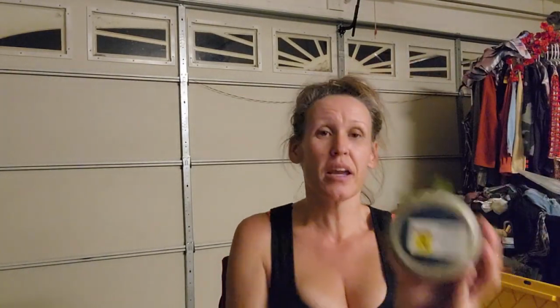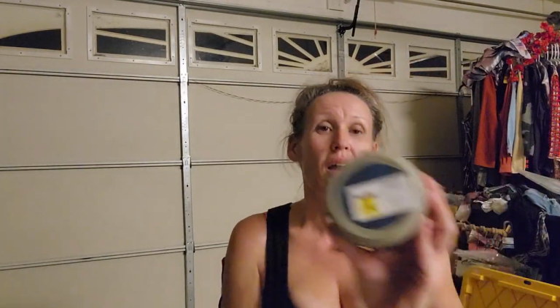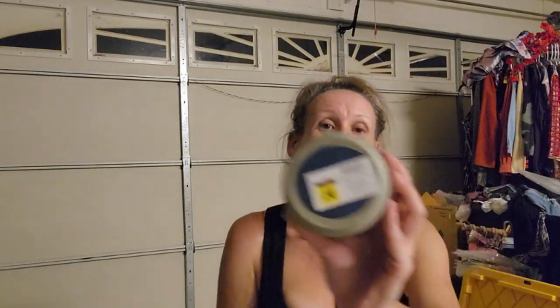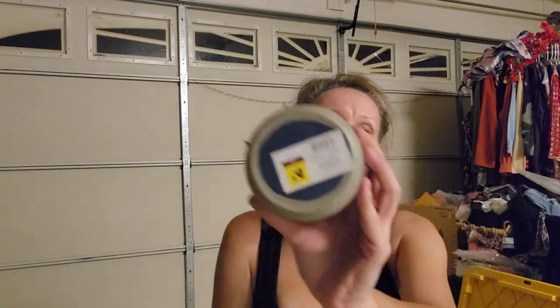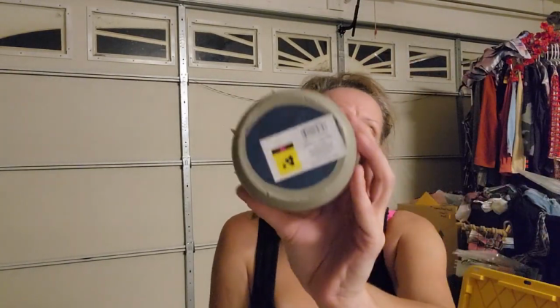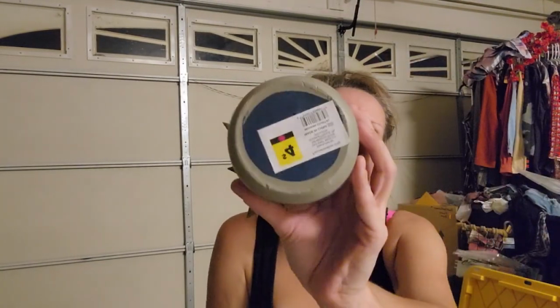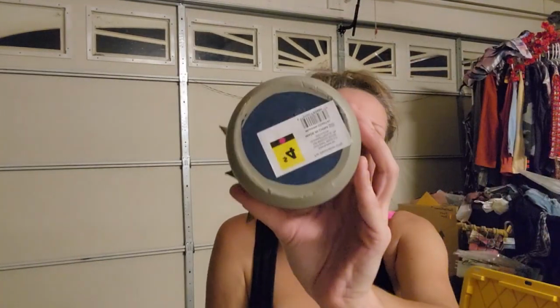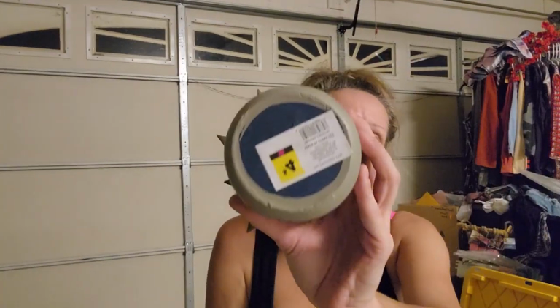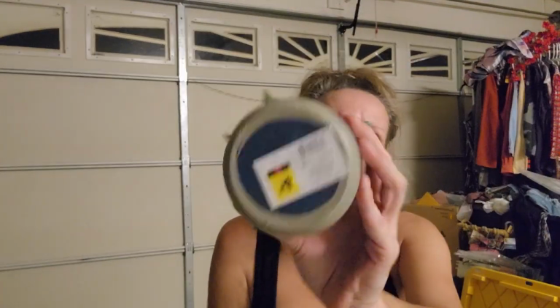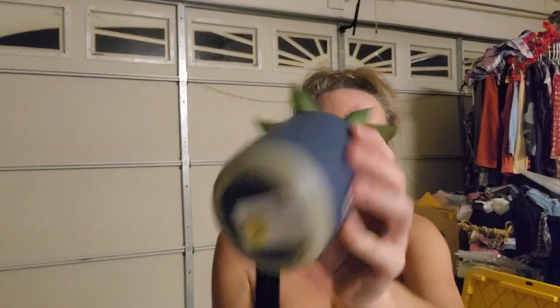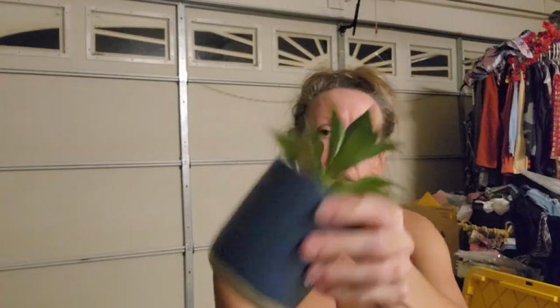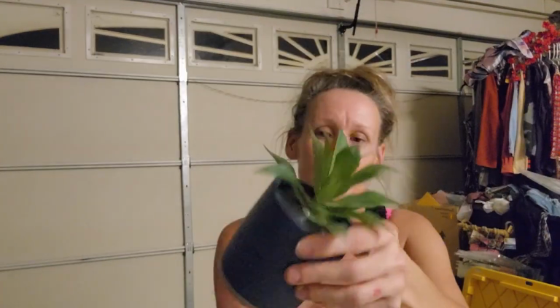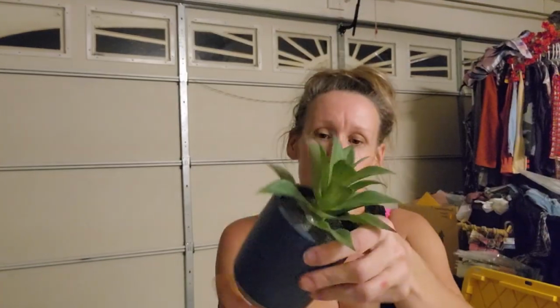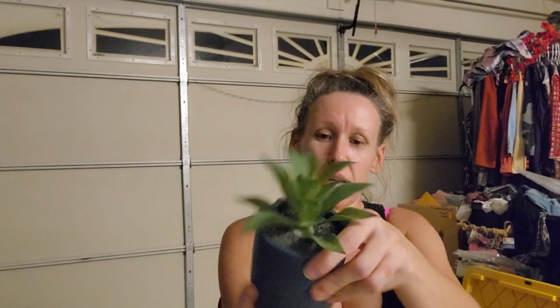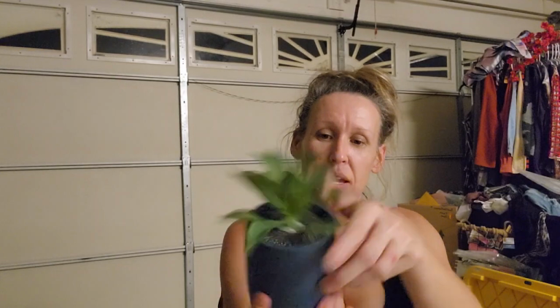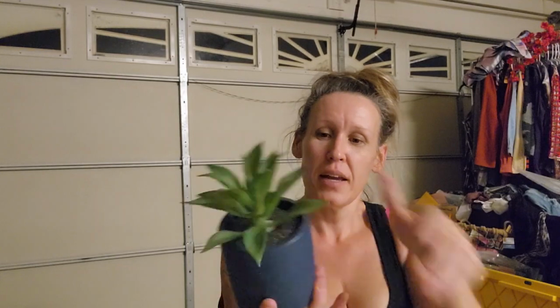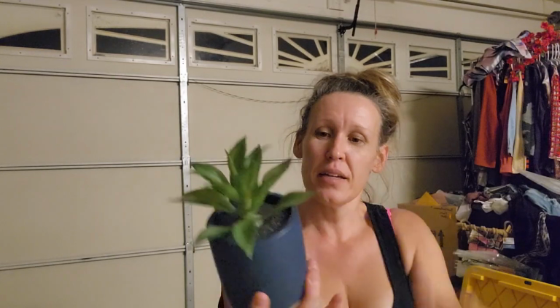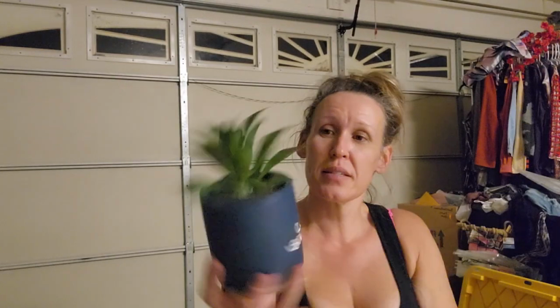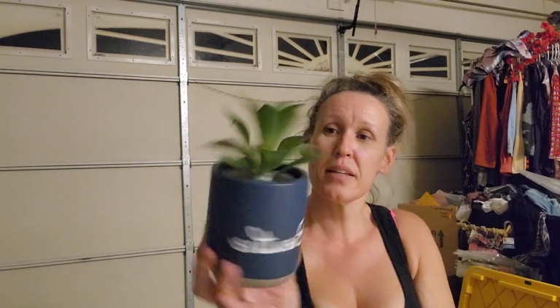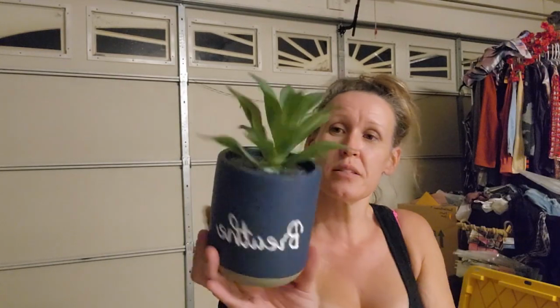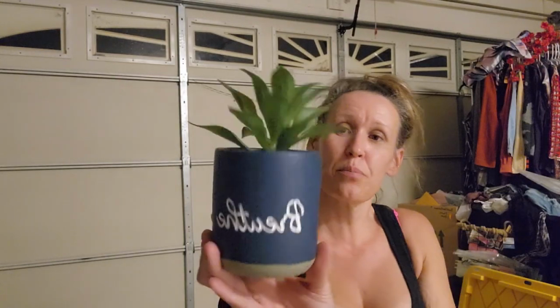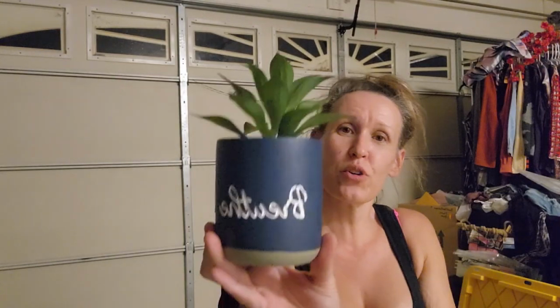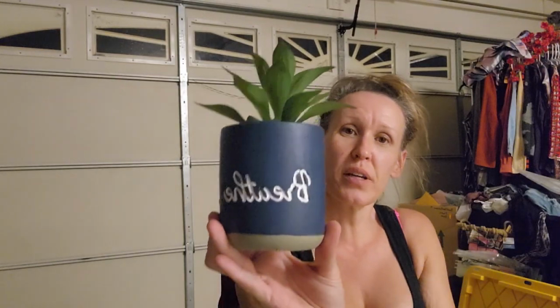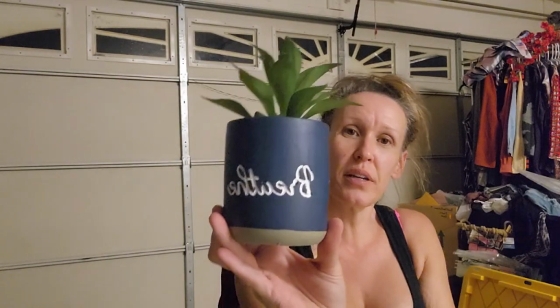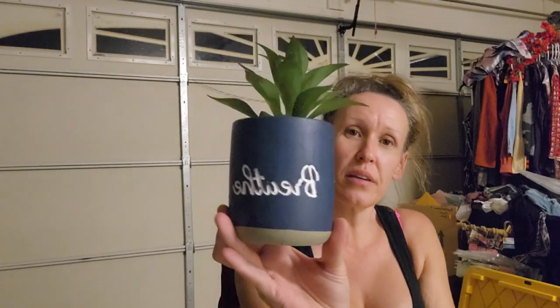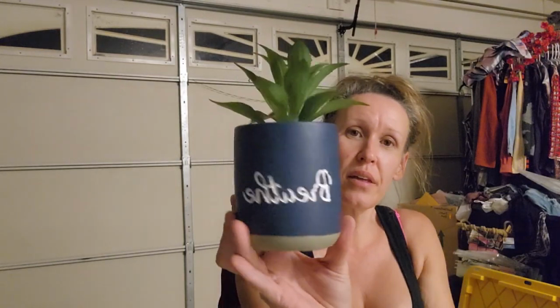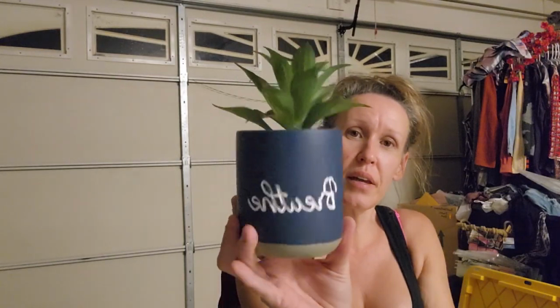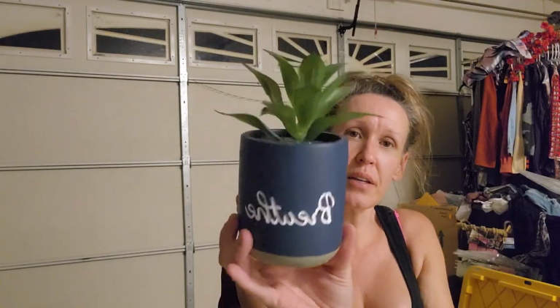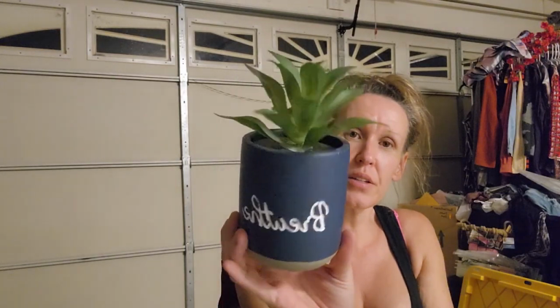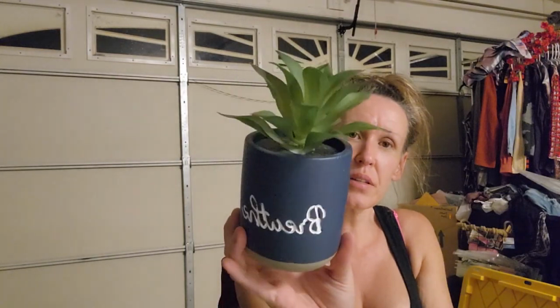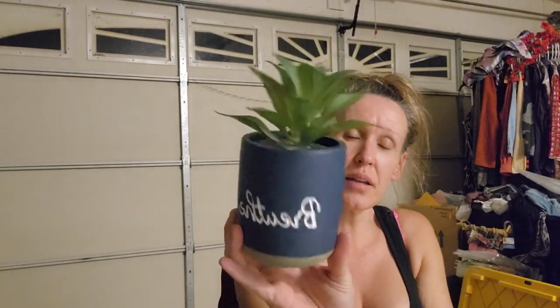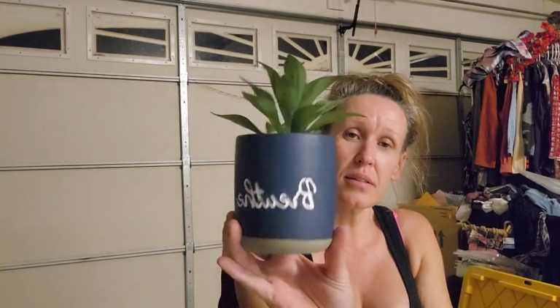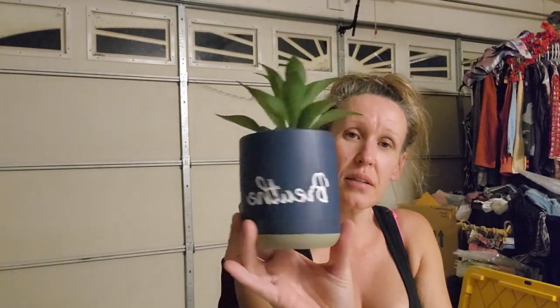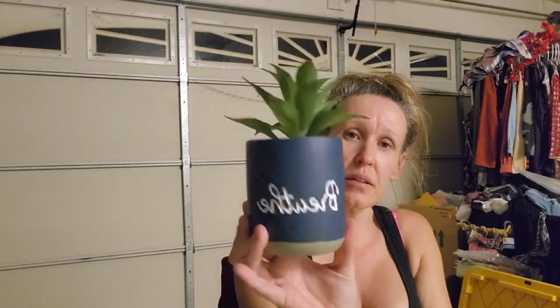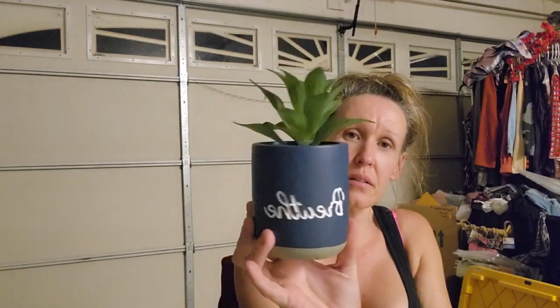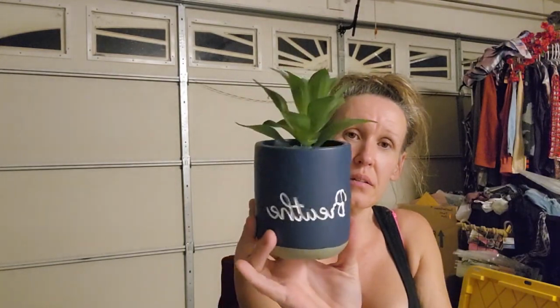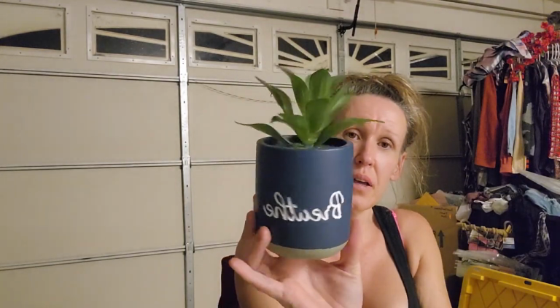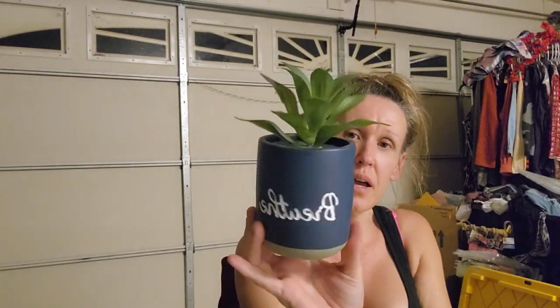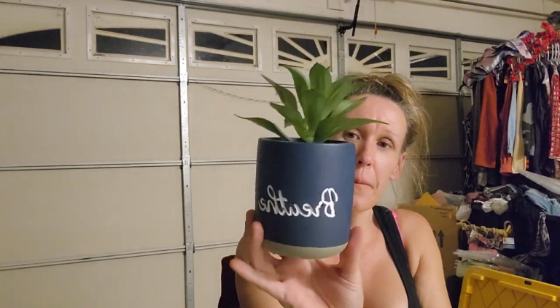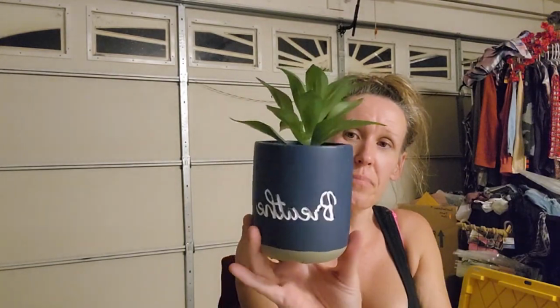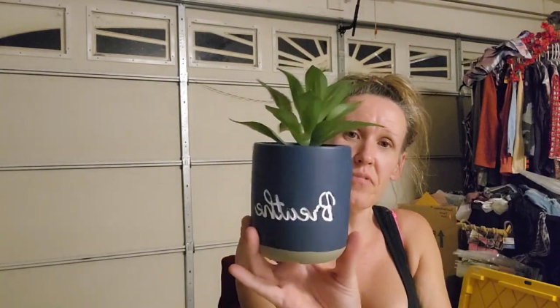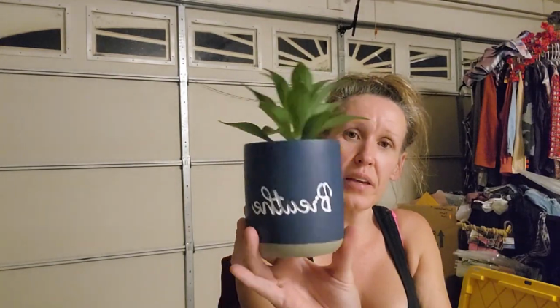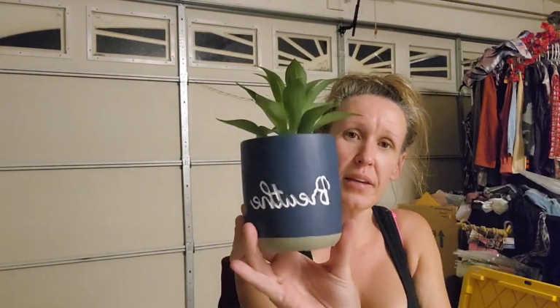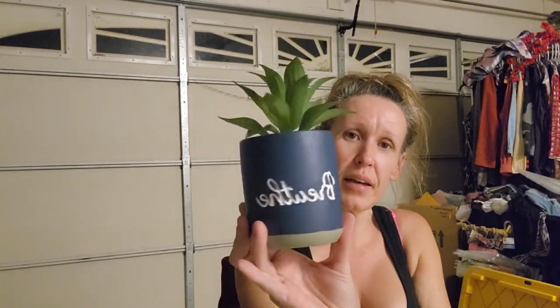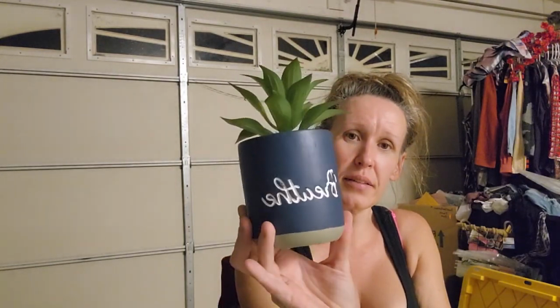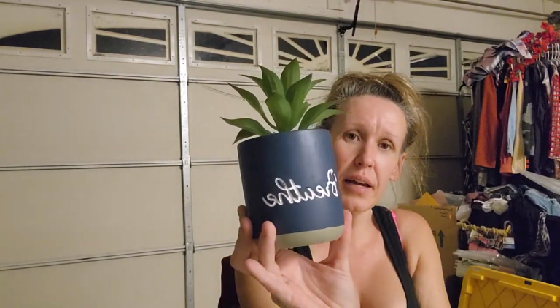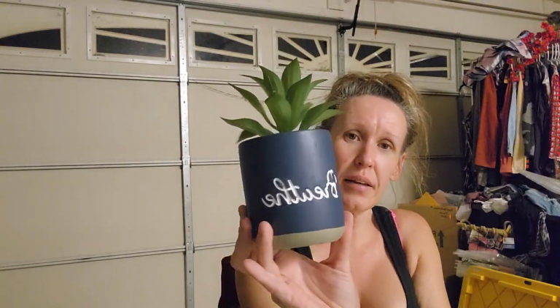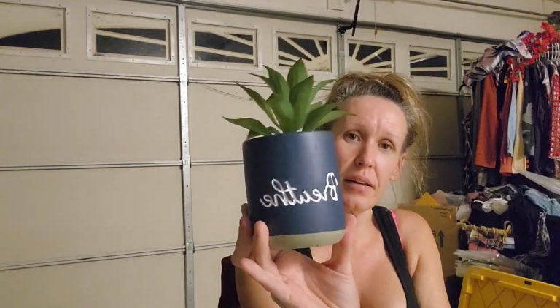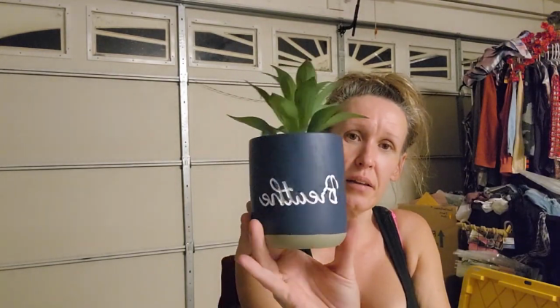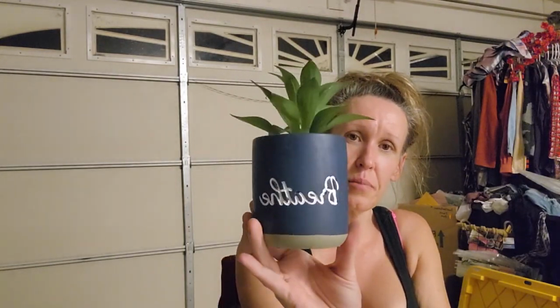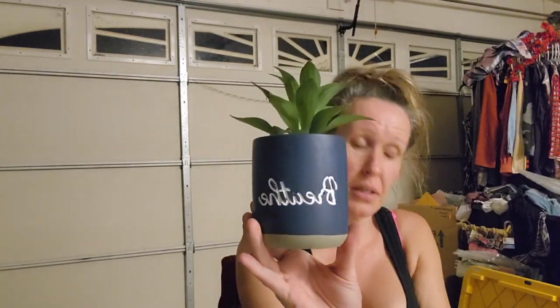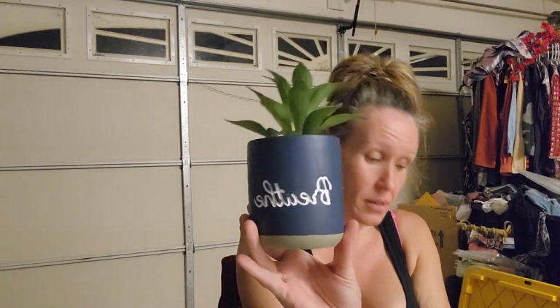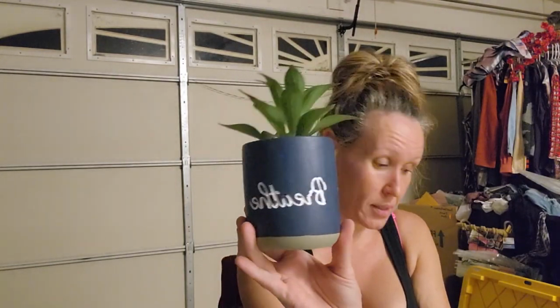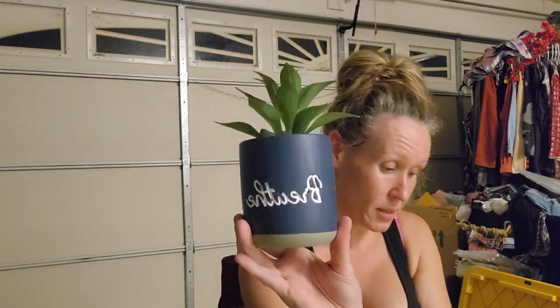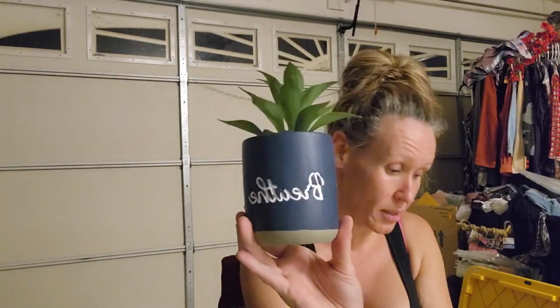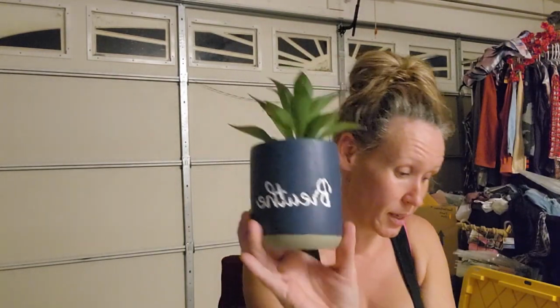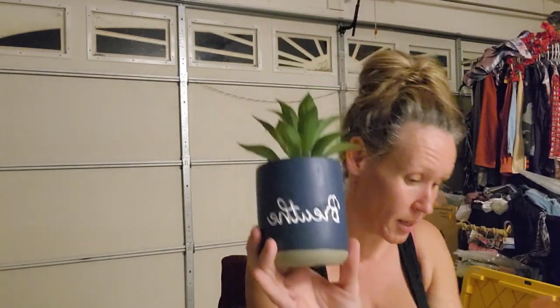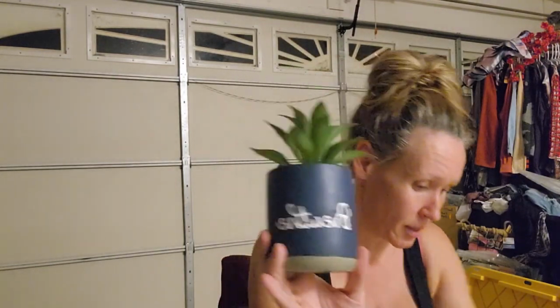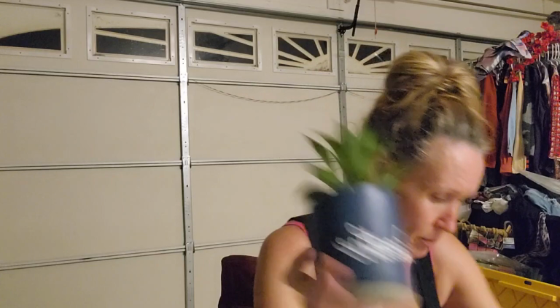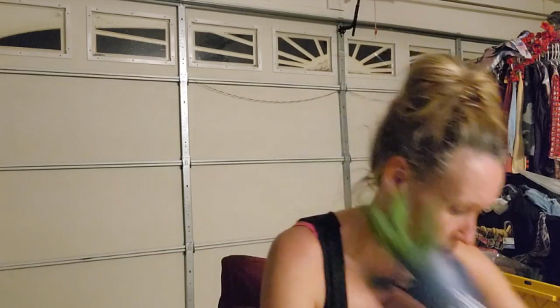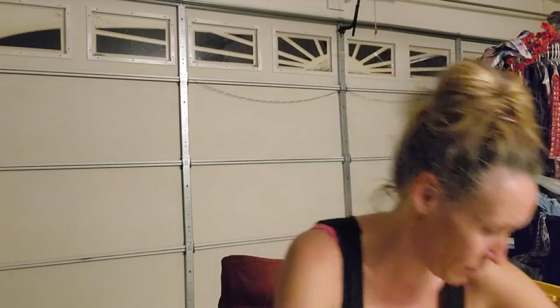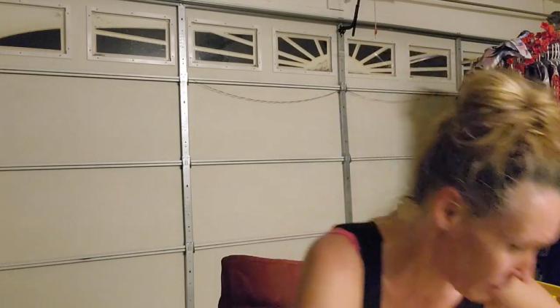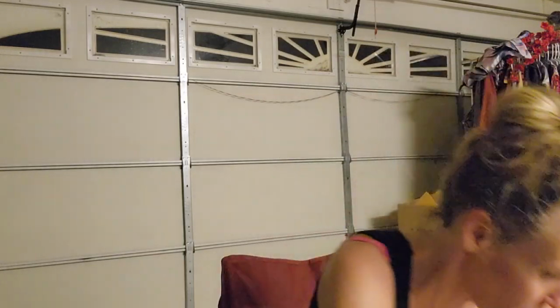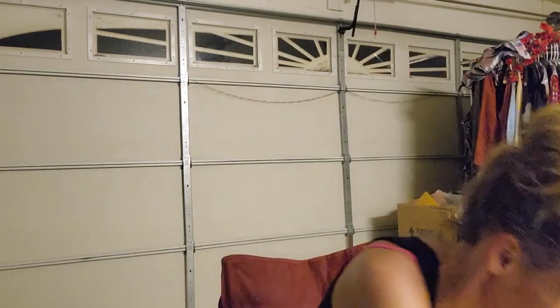I picked this up today for 40 cents. It says 'Breathe' and has little fake cacti in it - because I cannot keep anything alive.